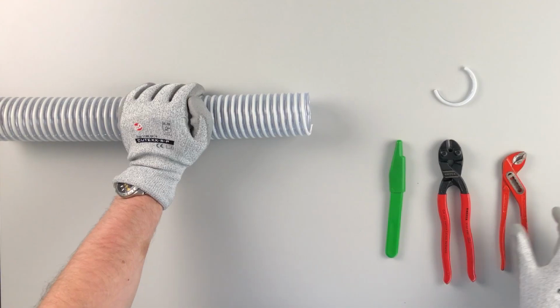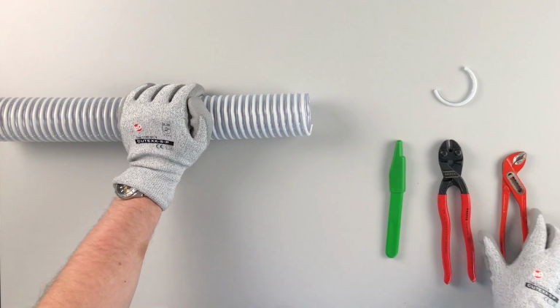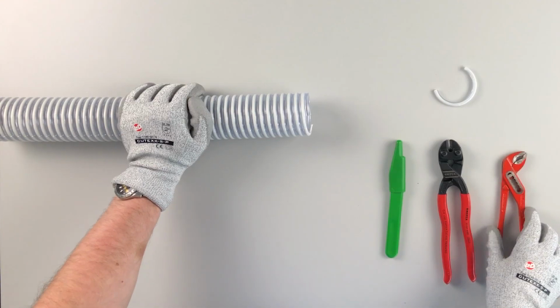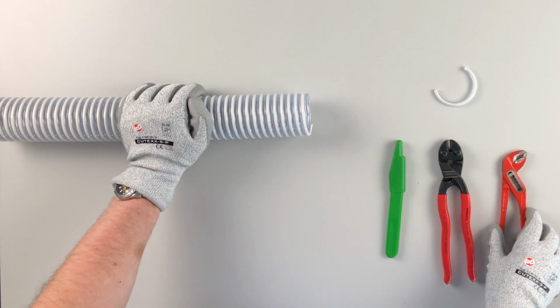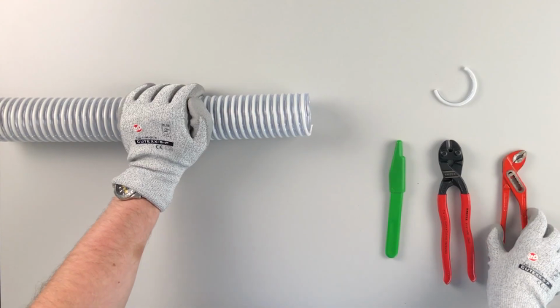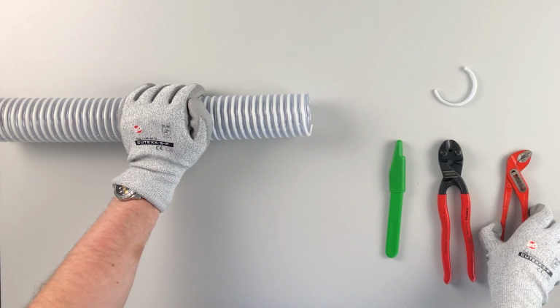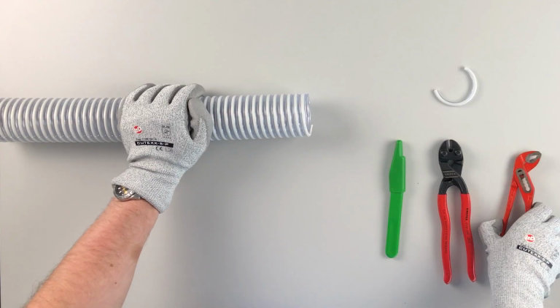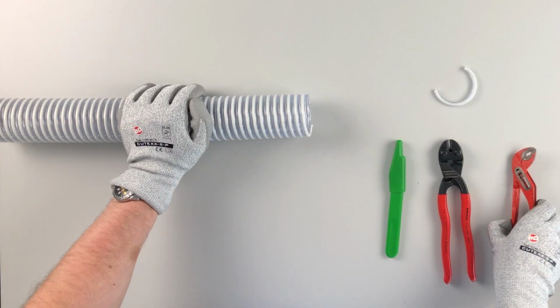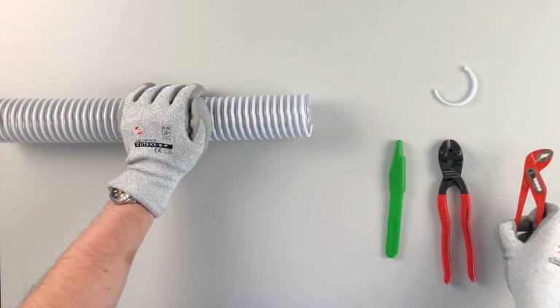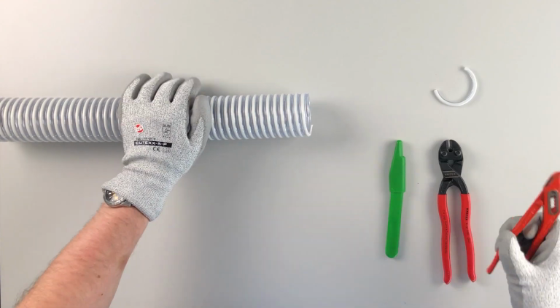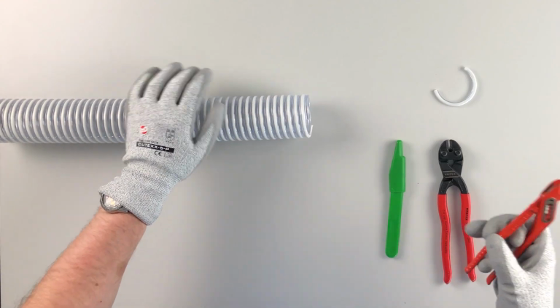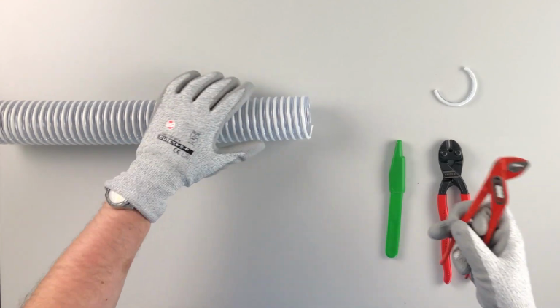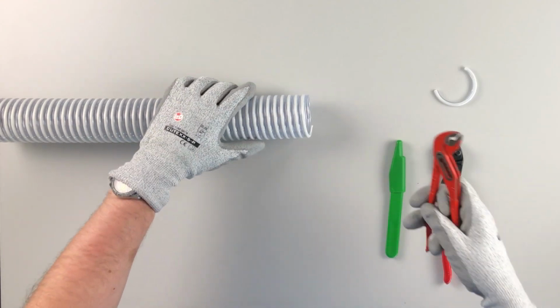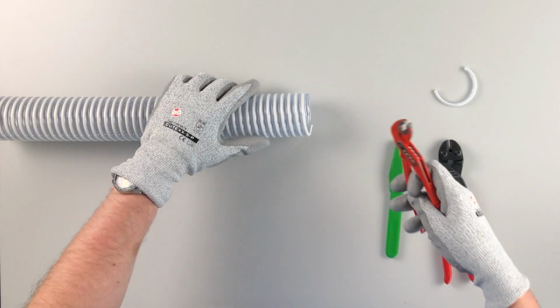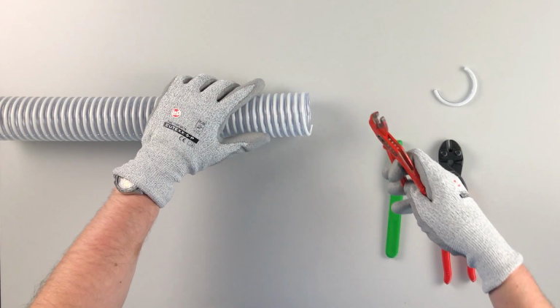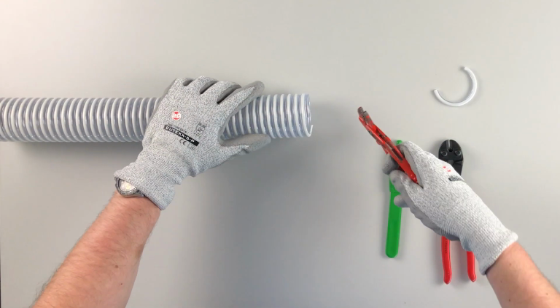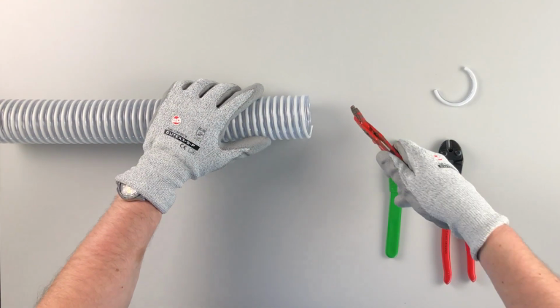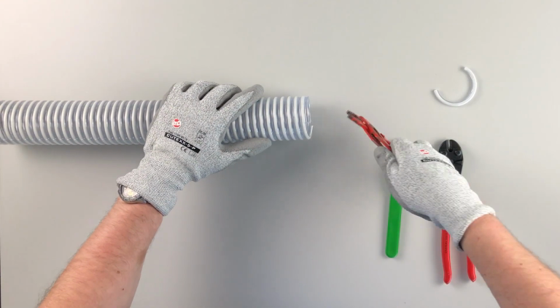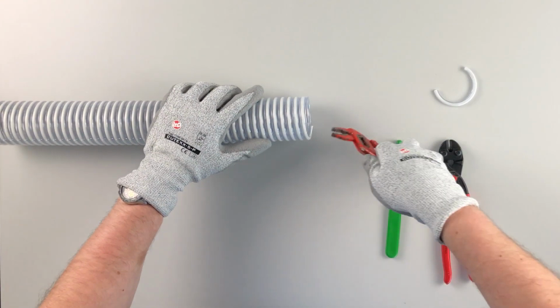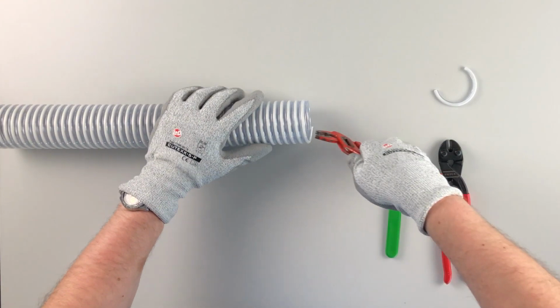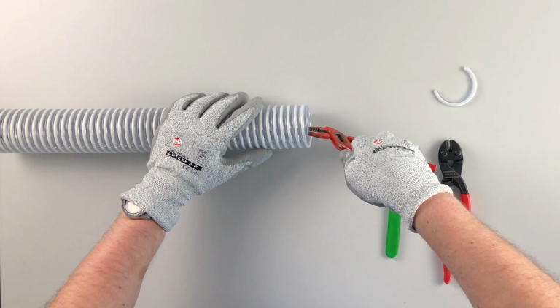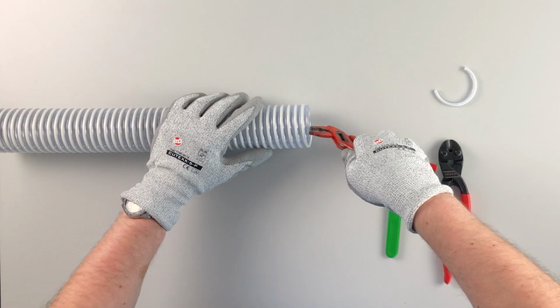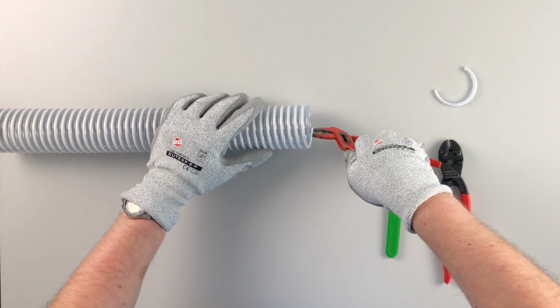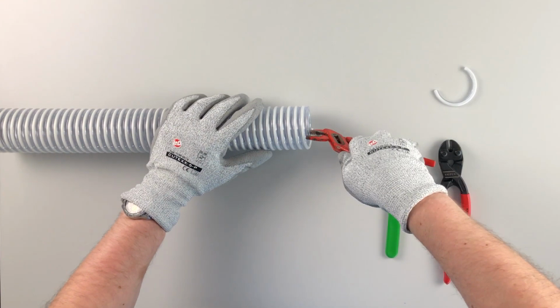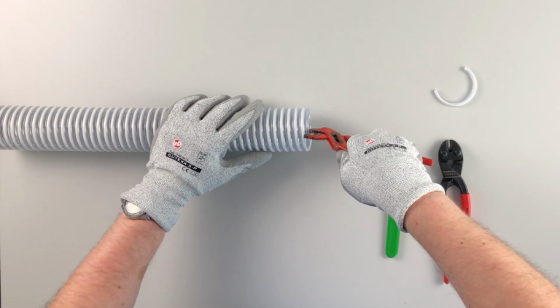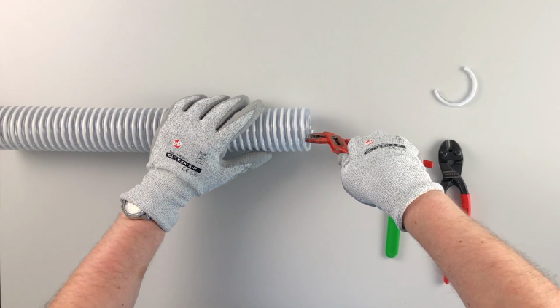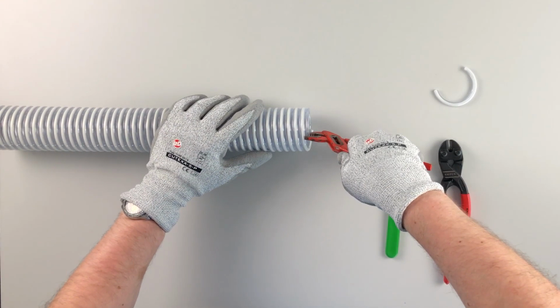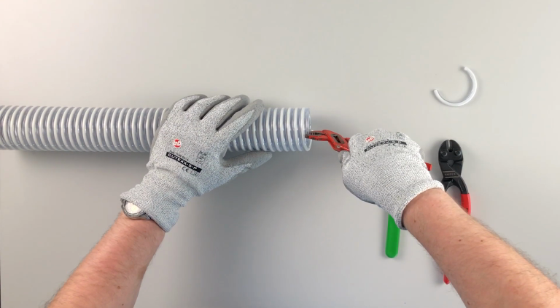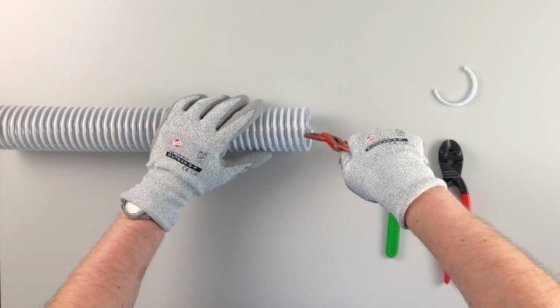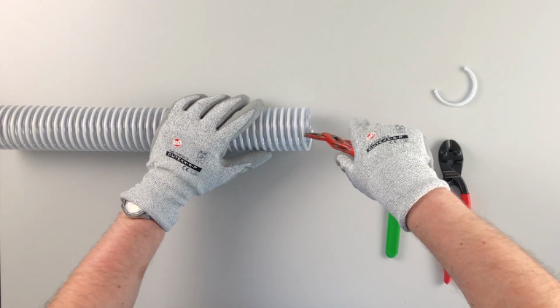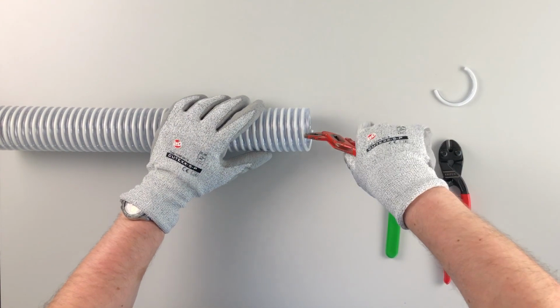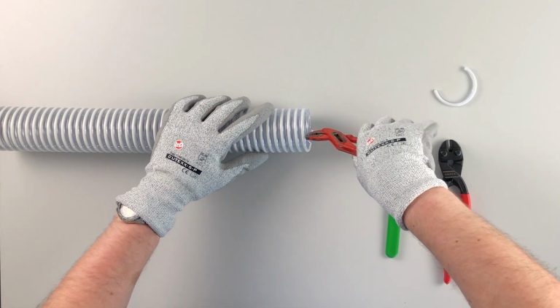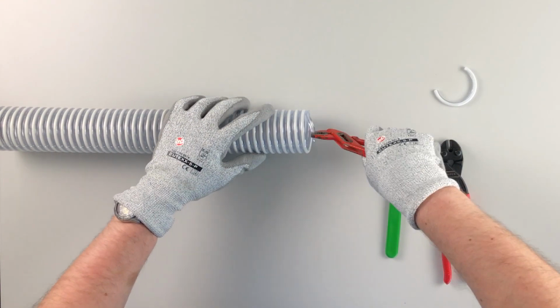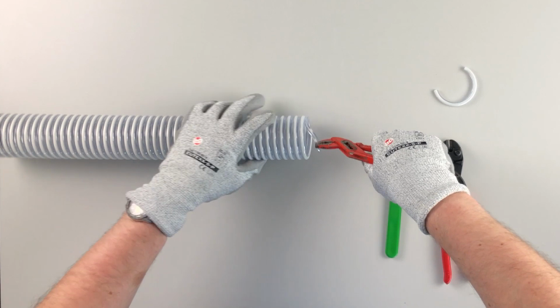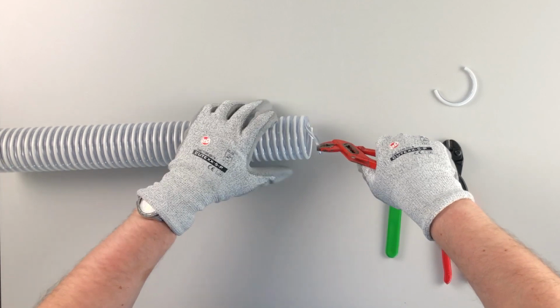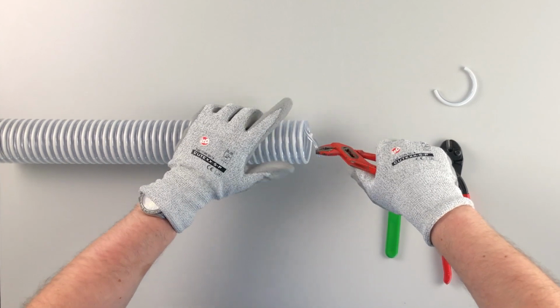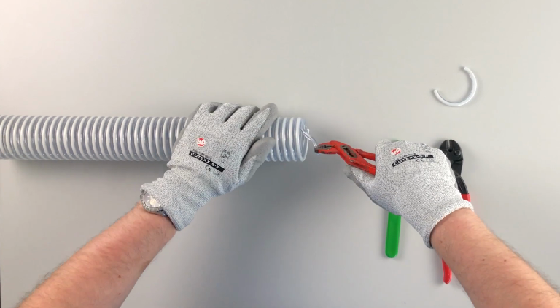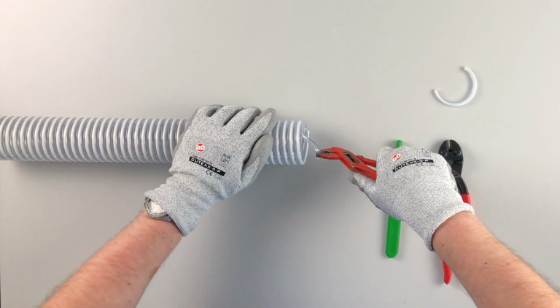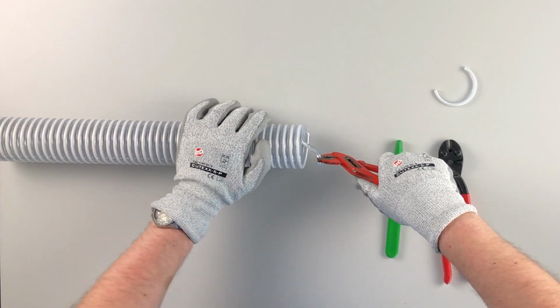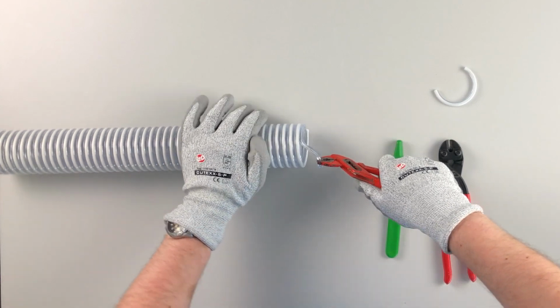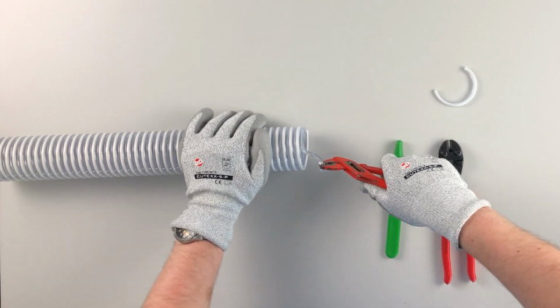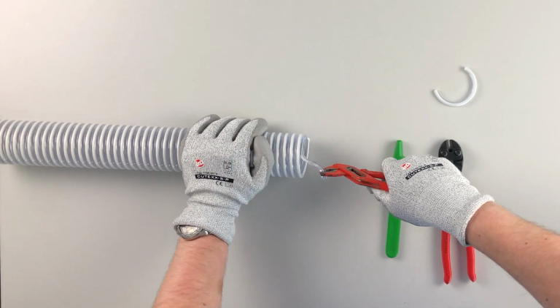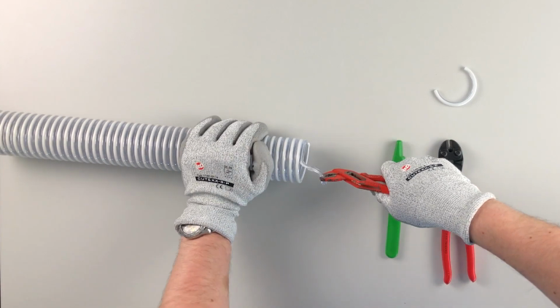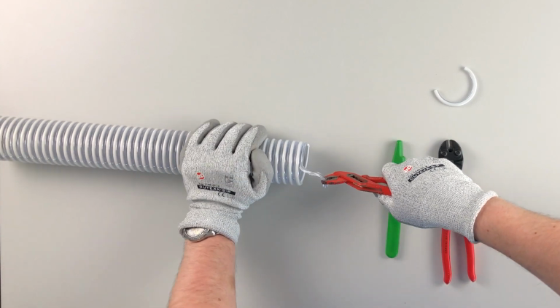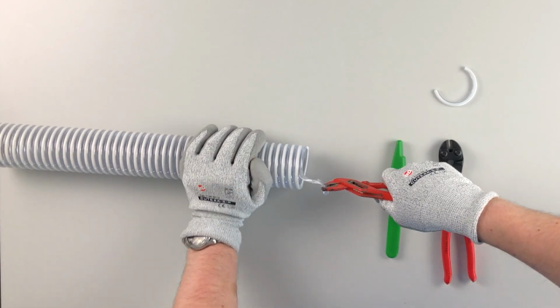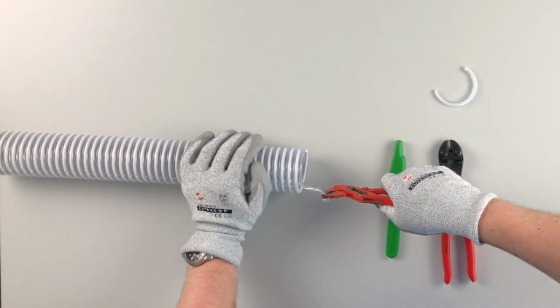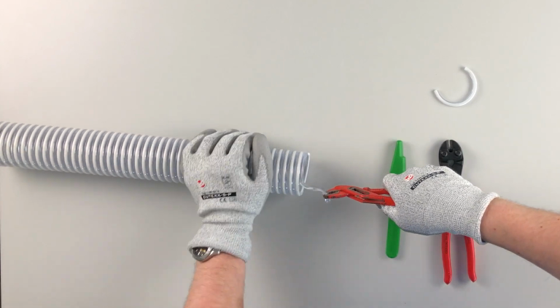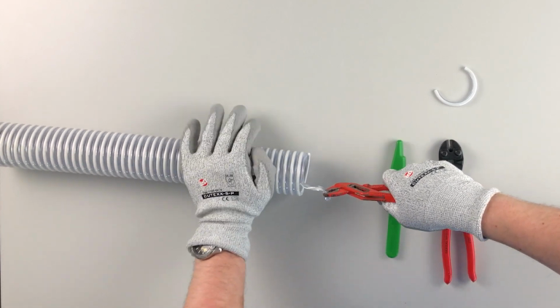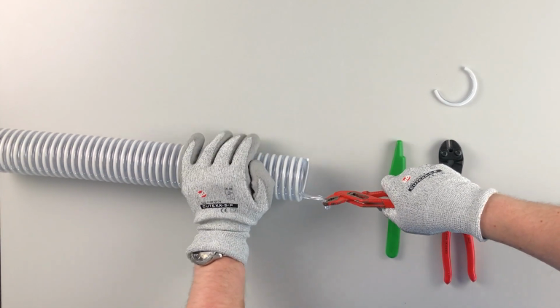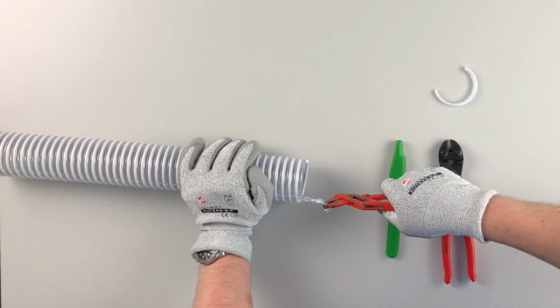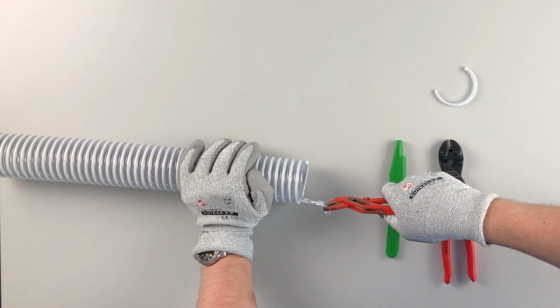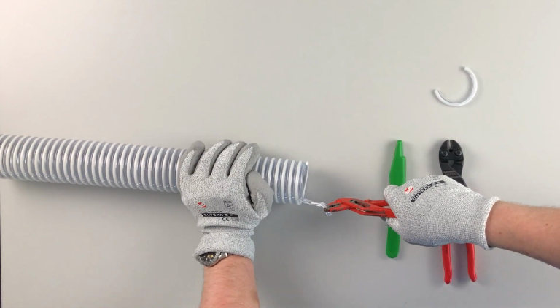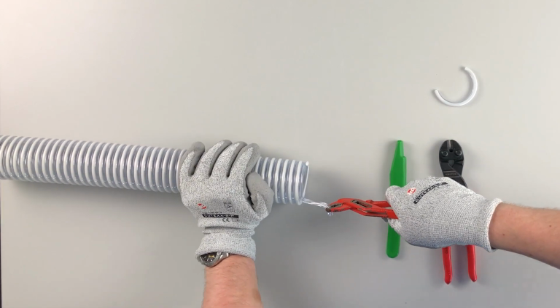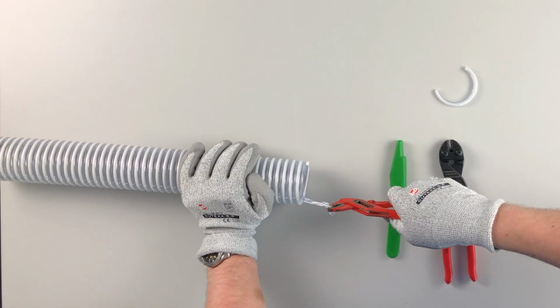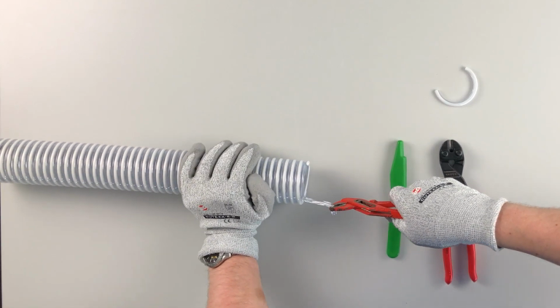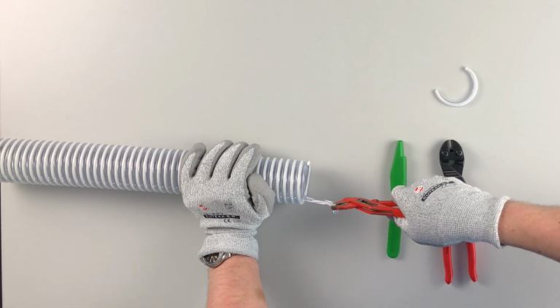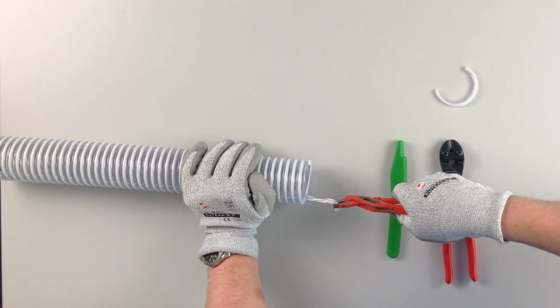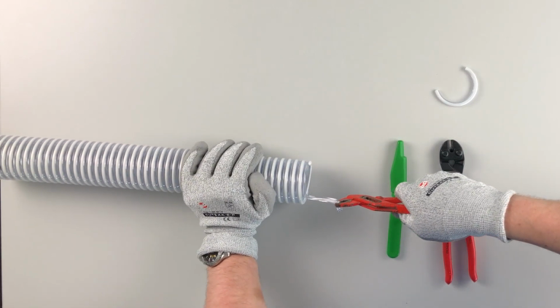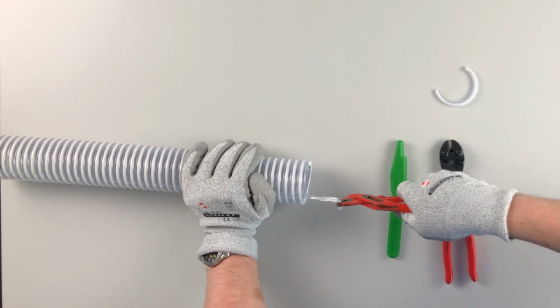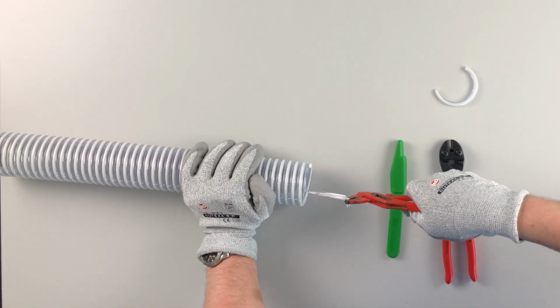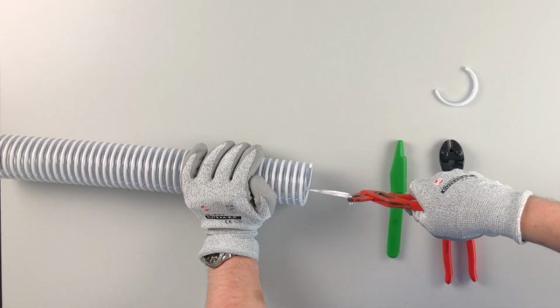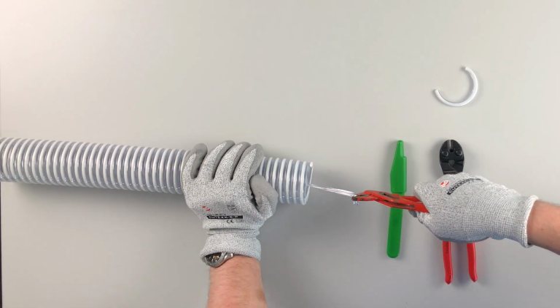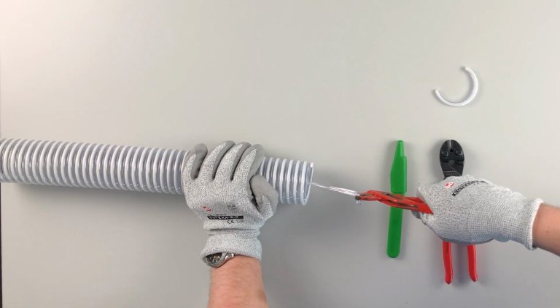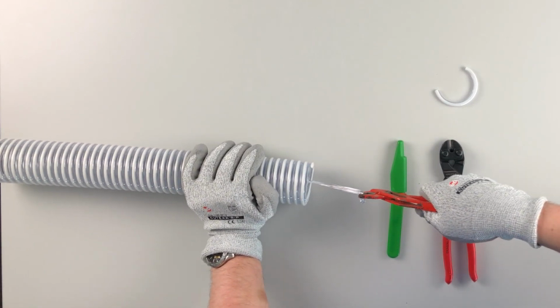In step four, grip the detached strip of the hose wall with a plier and pull until the grounding wire is exposed.